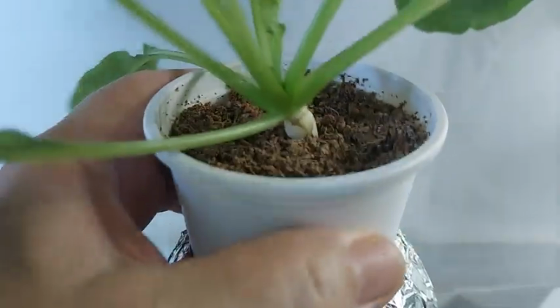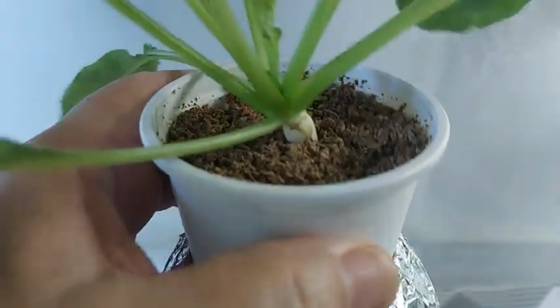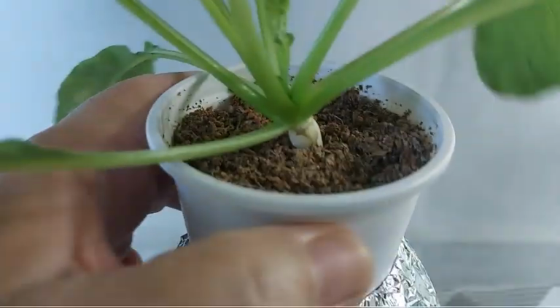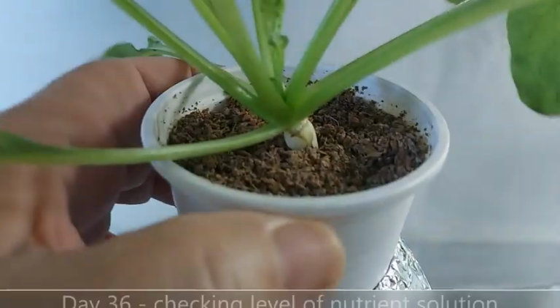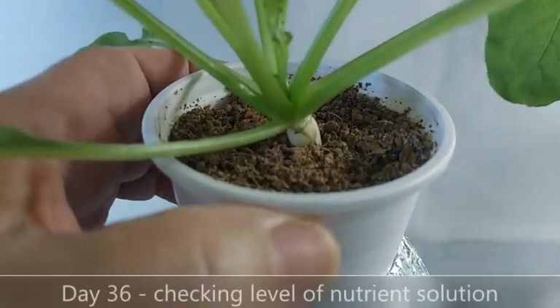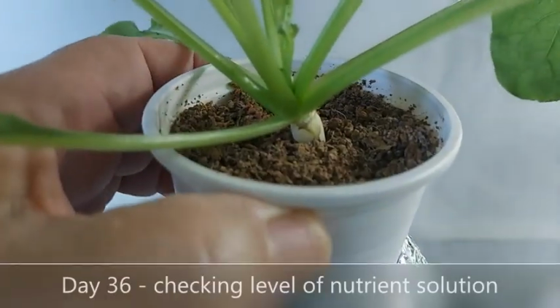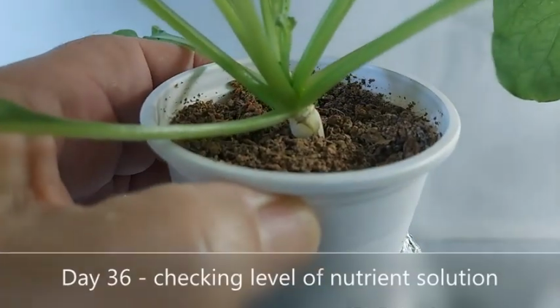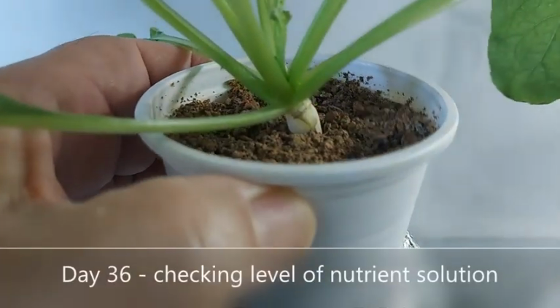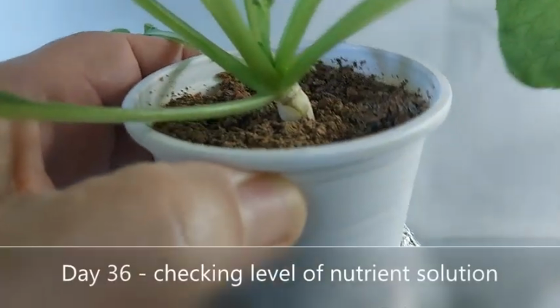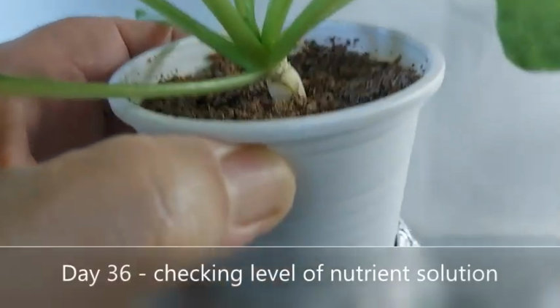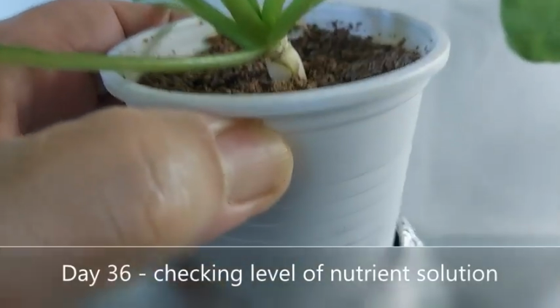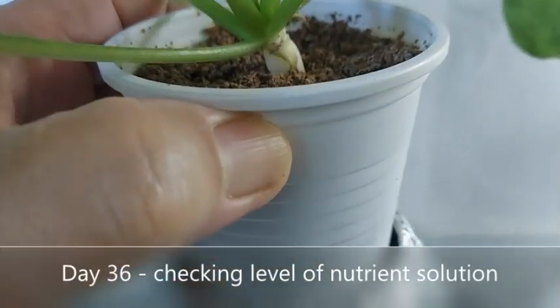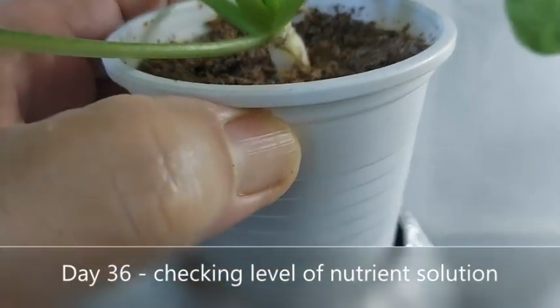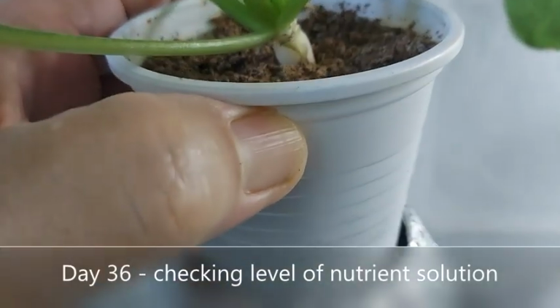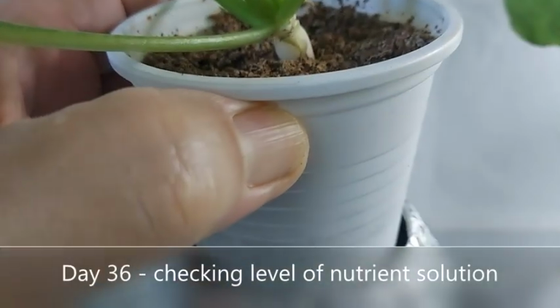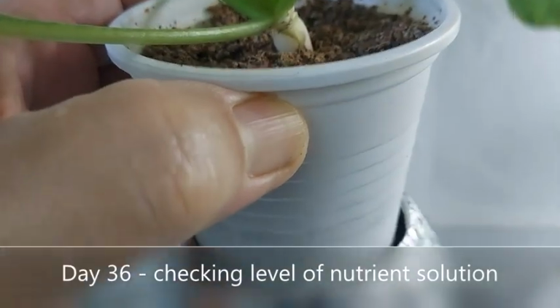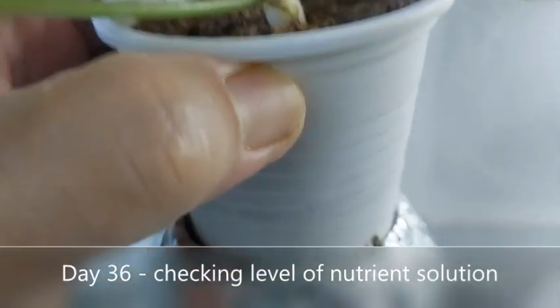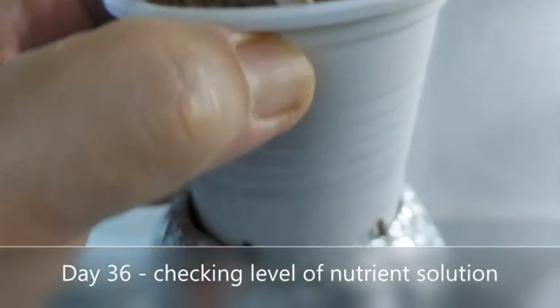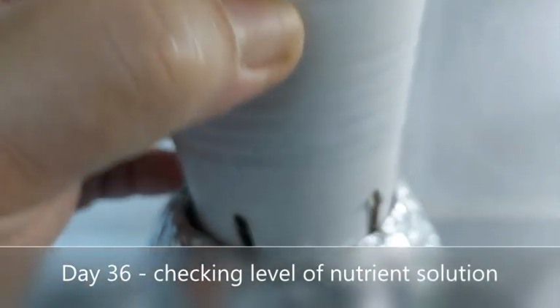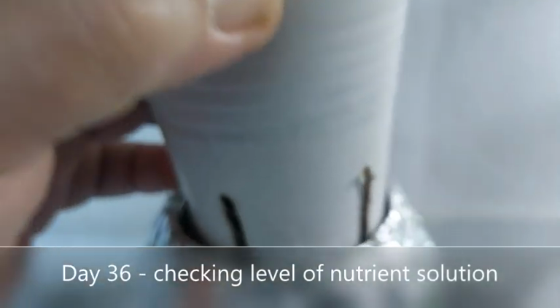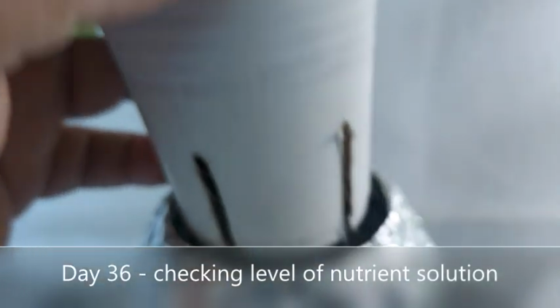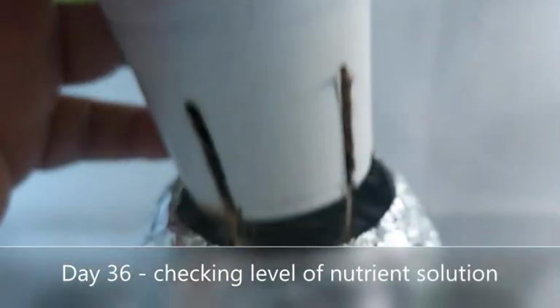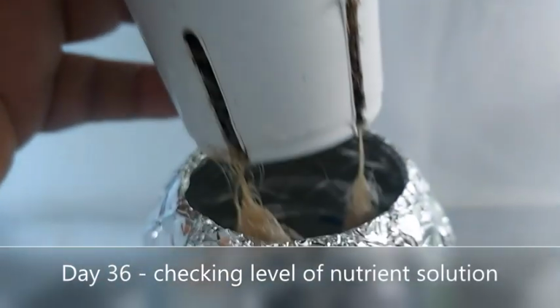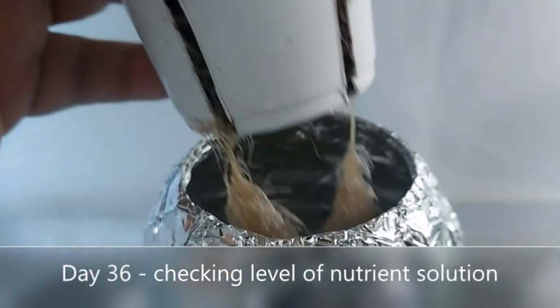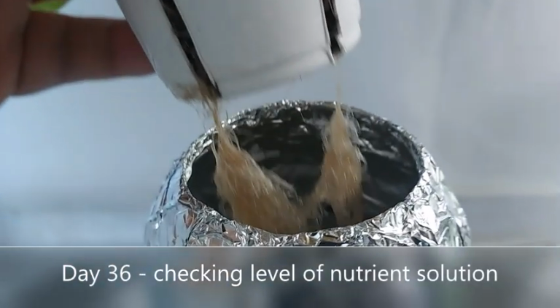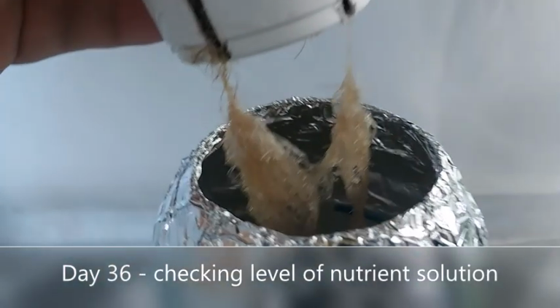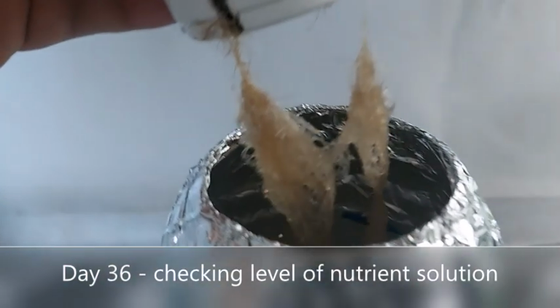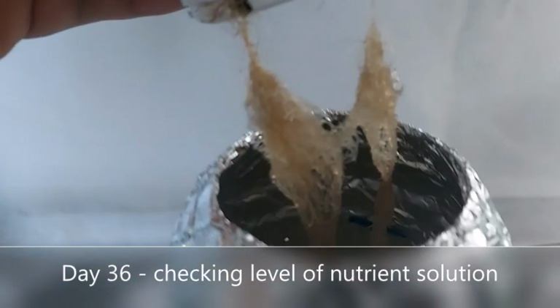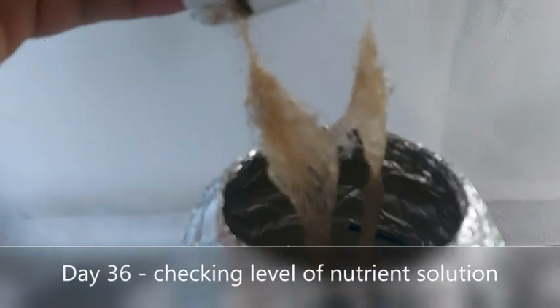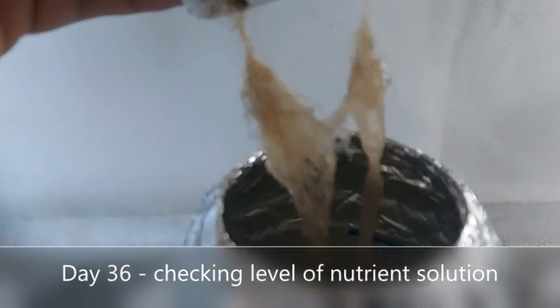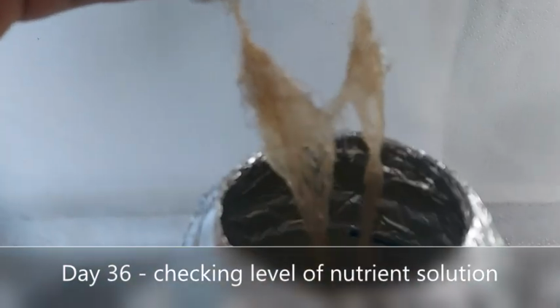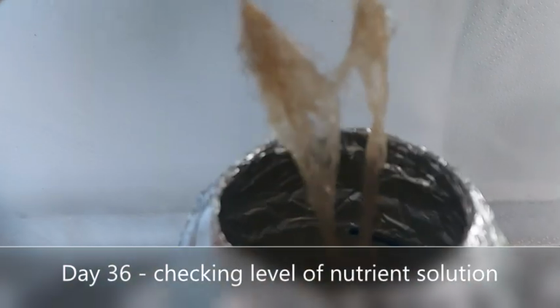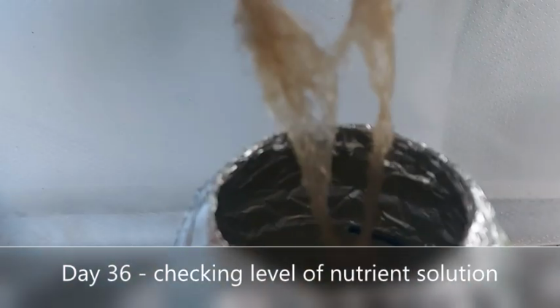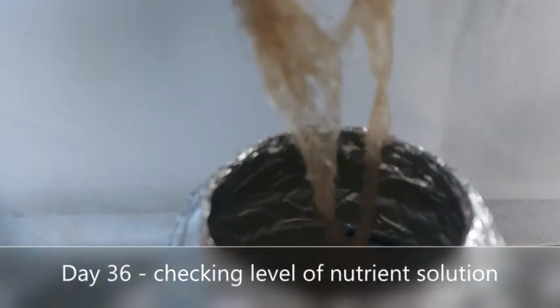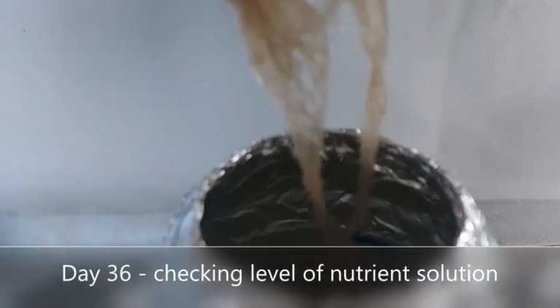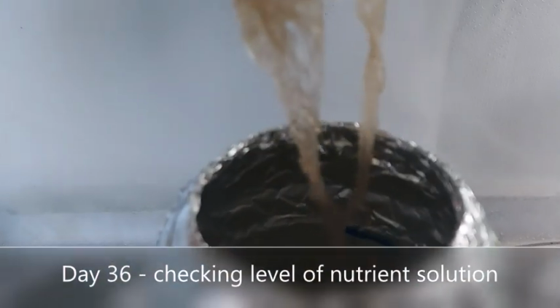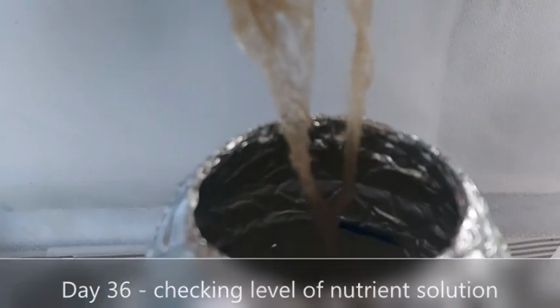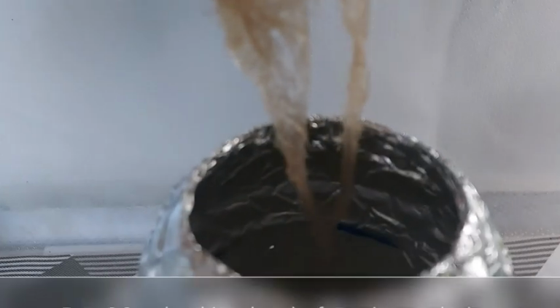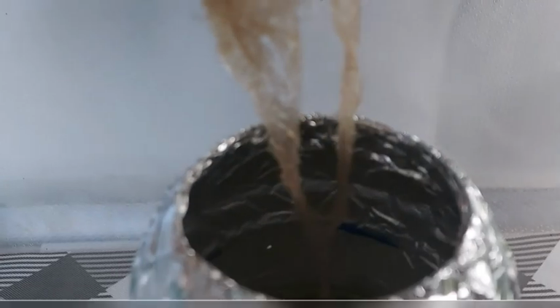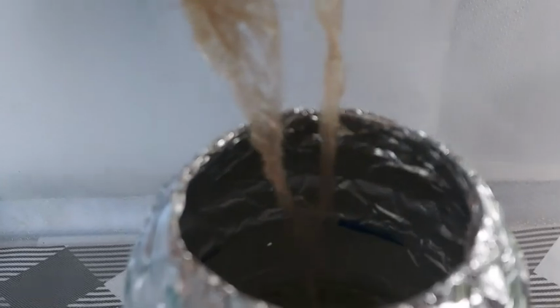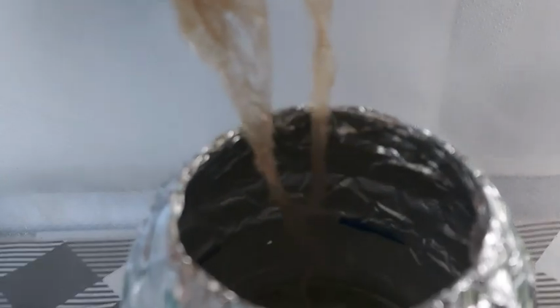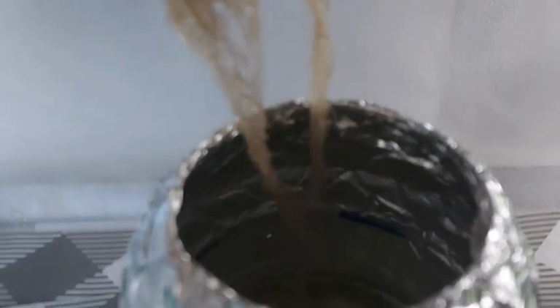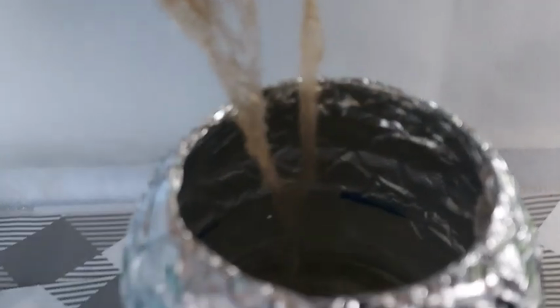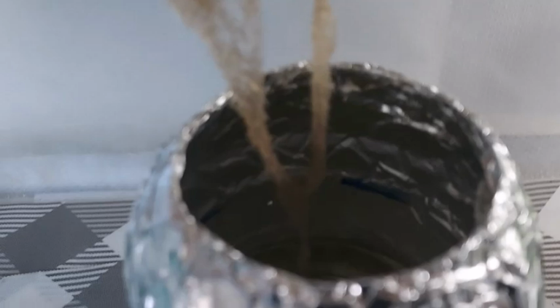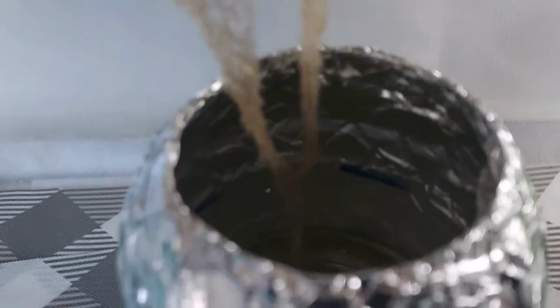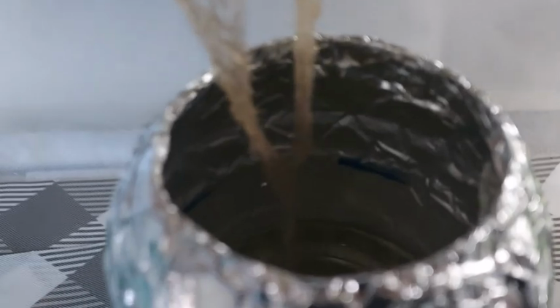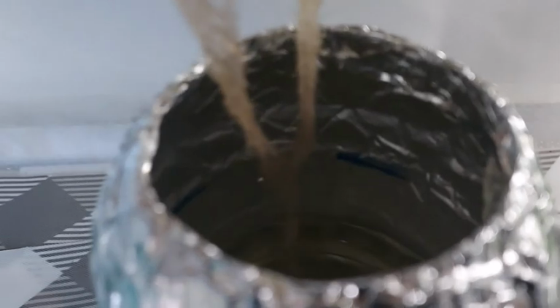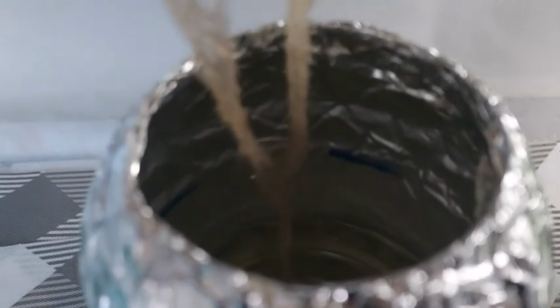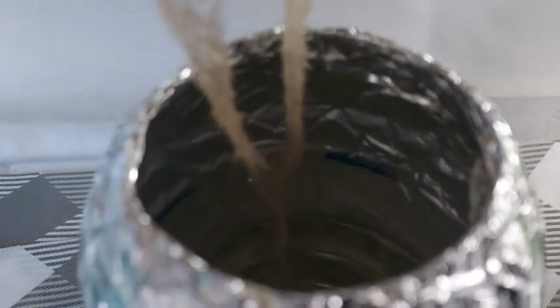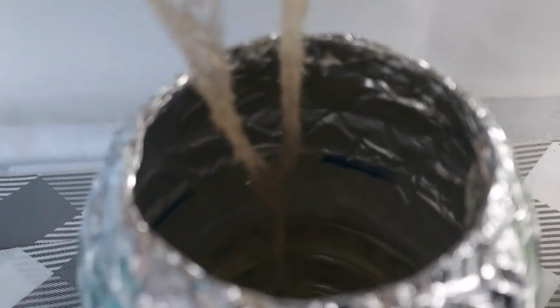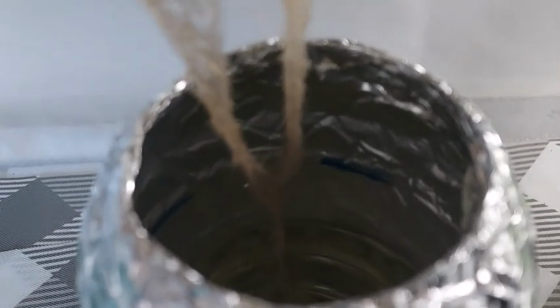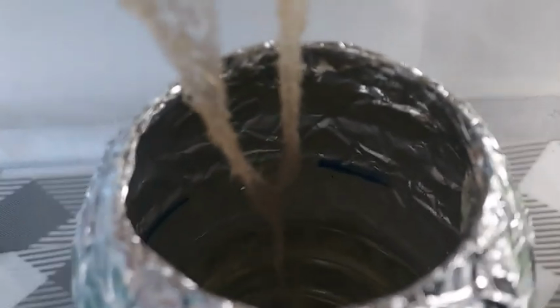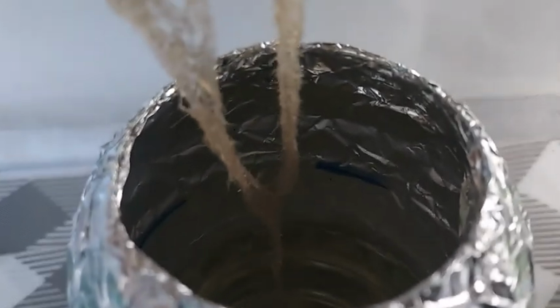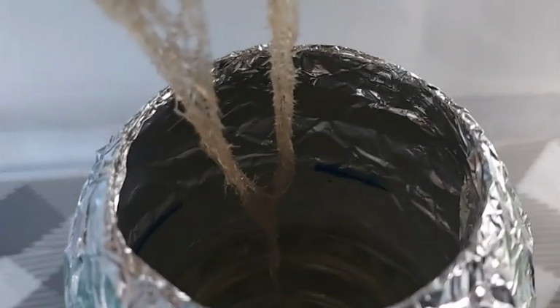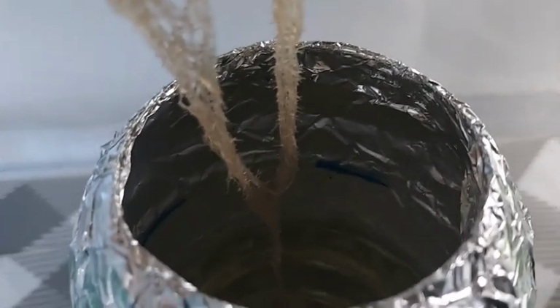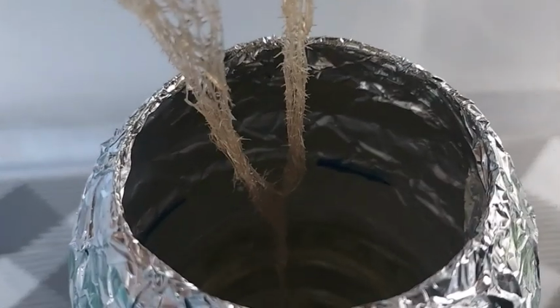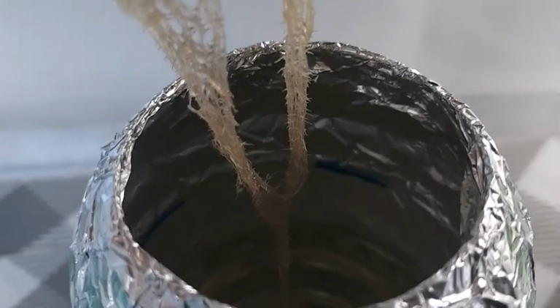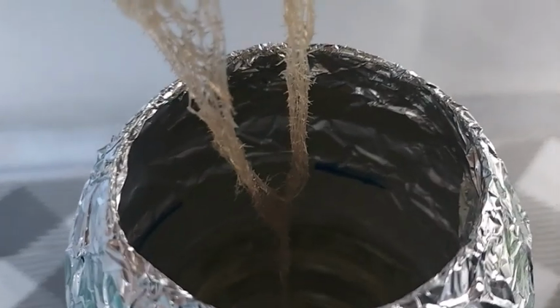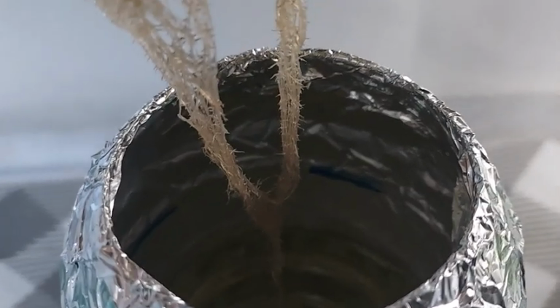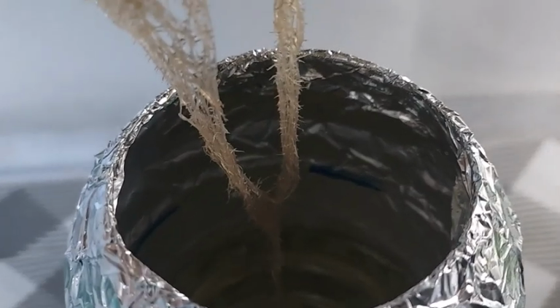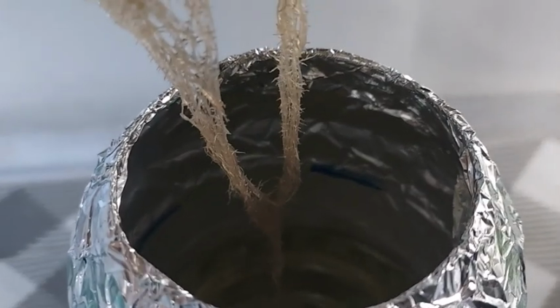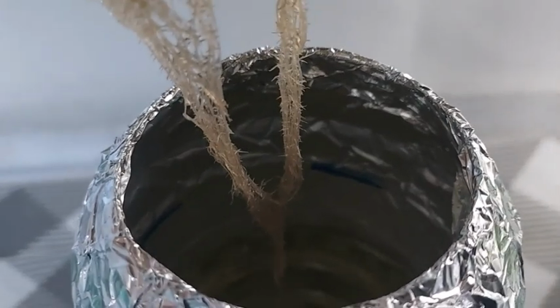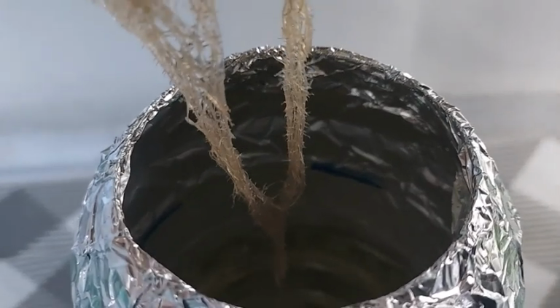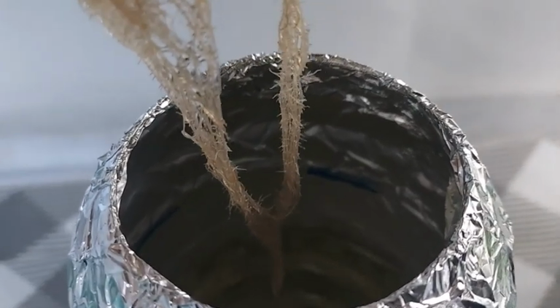Don't forget to check the level of the nutrient solution every 2 to 3 days and refill when necessary.